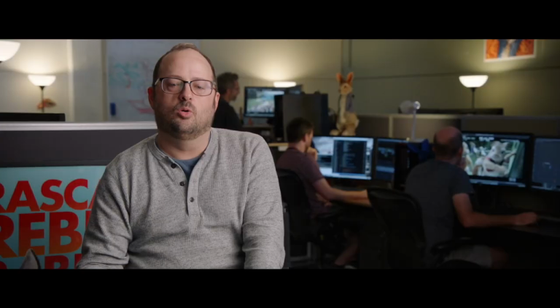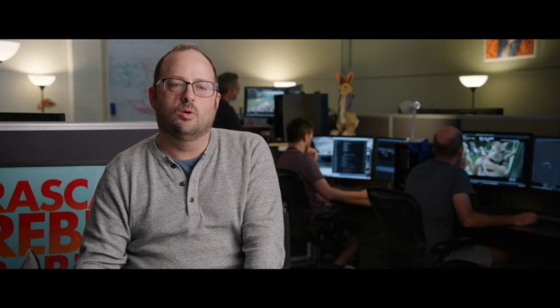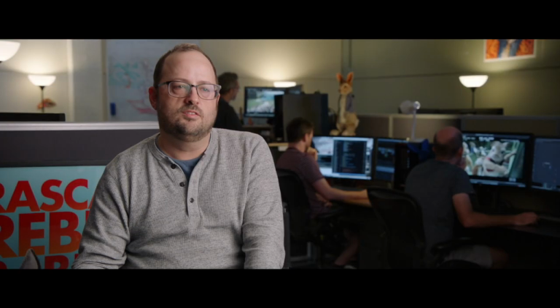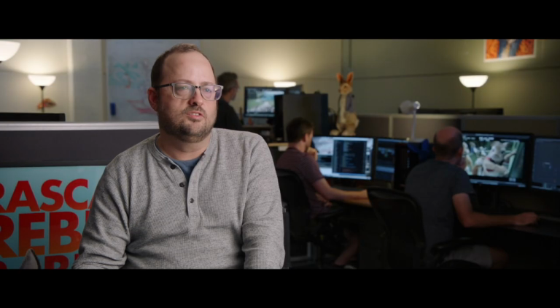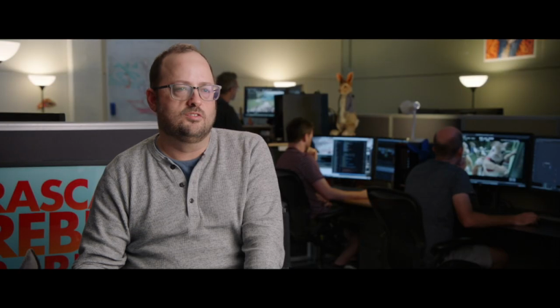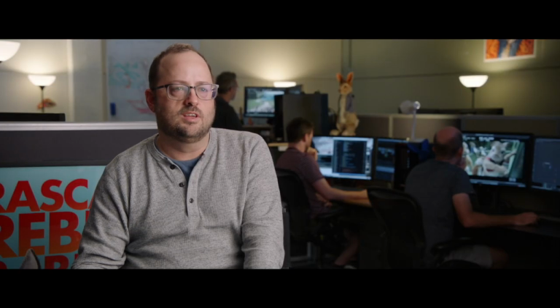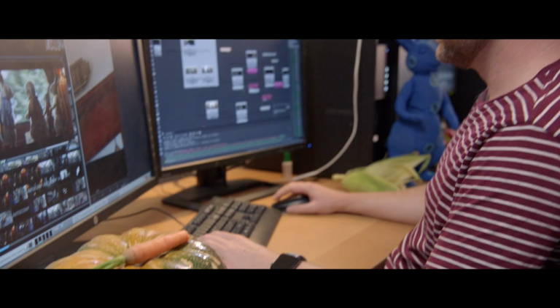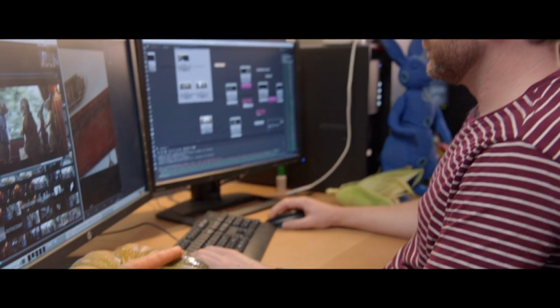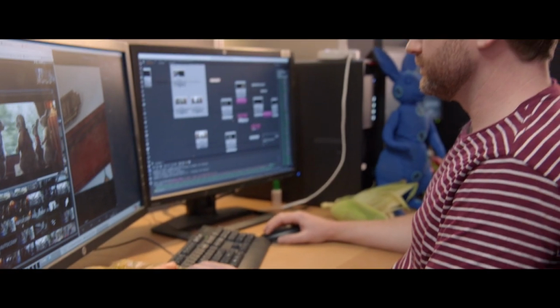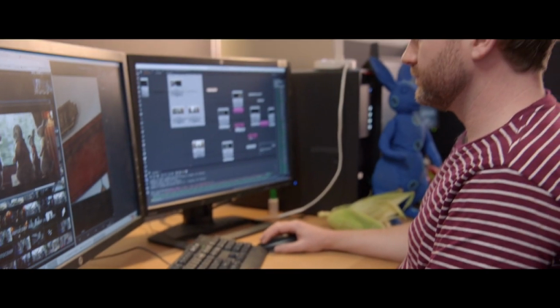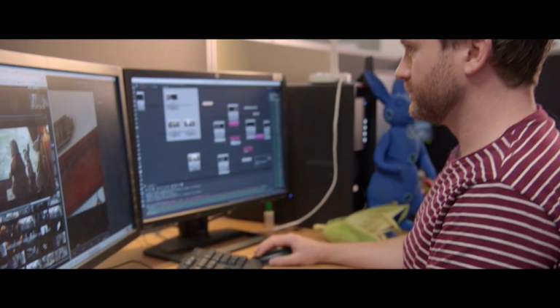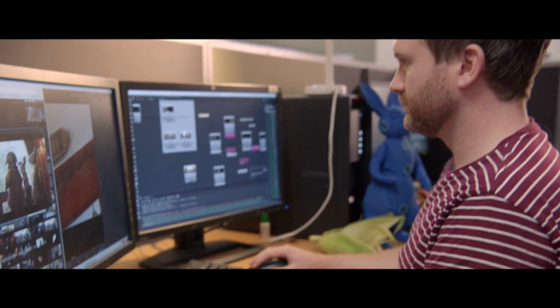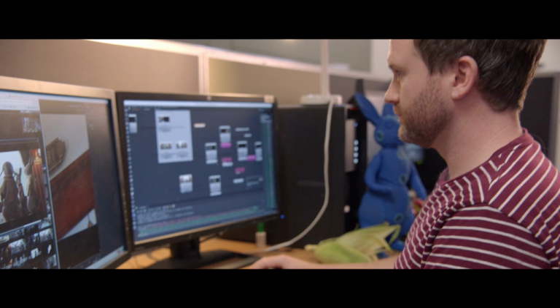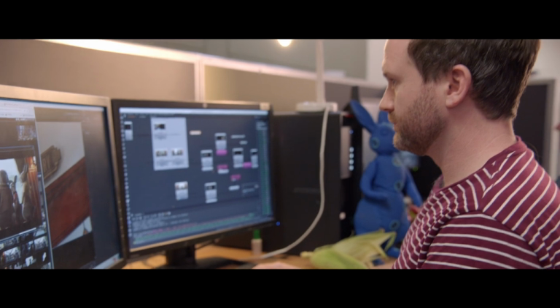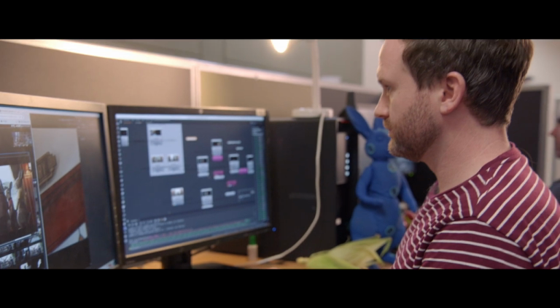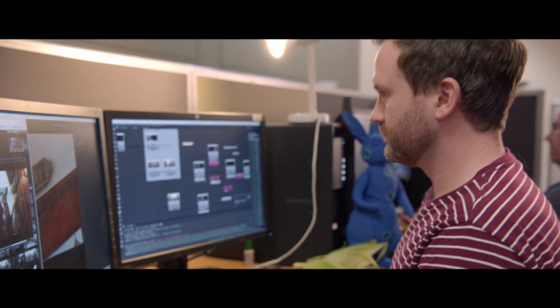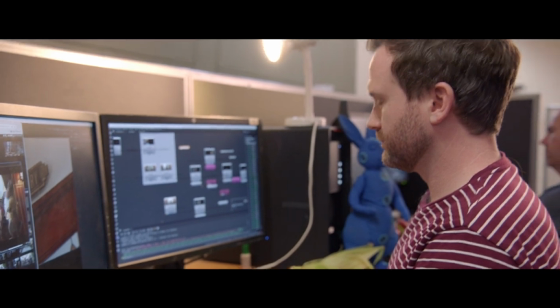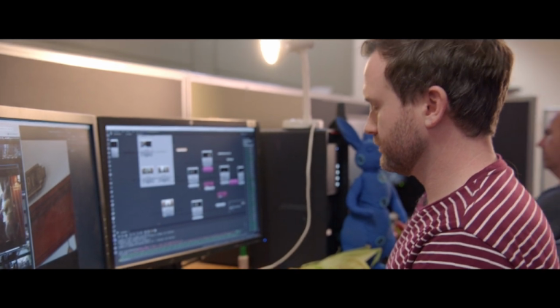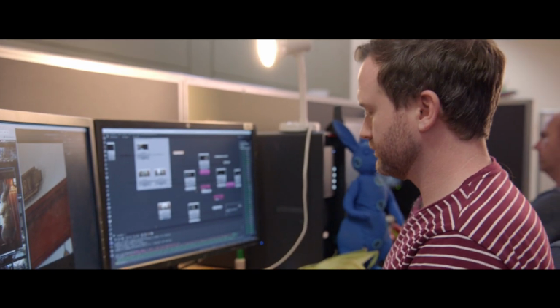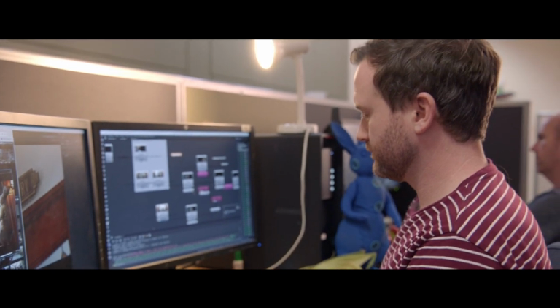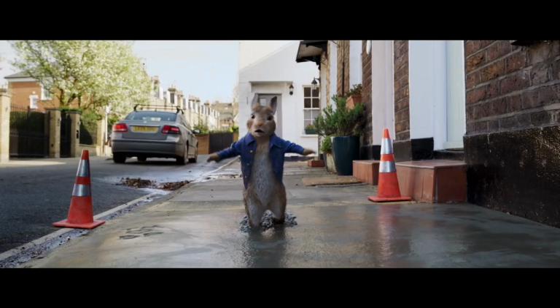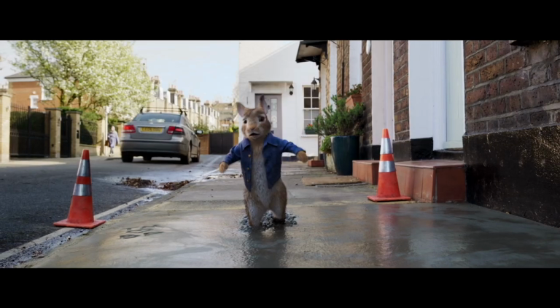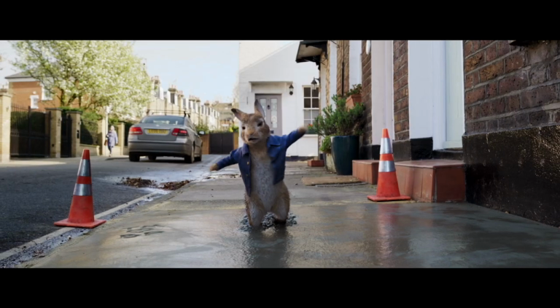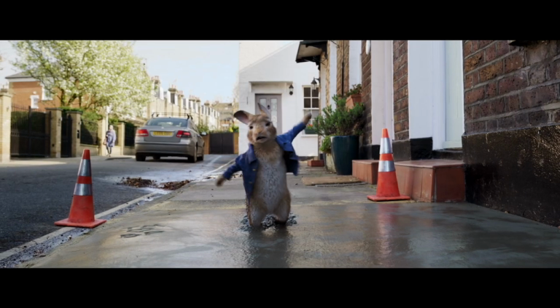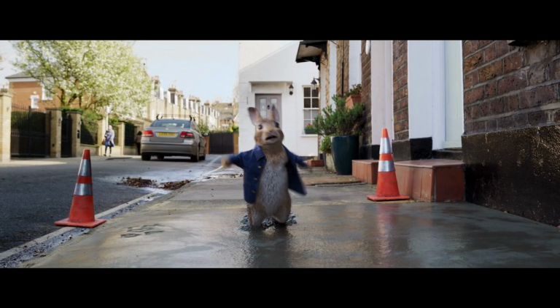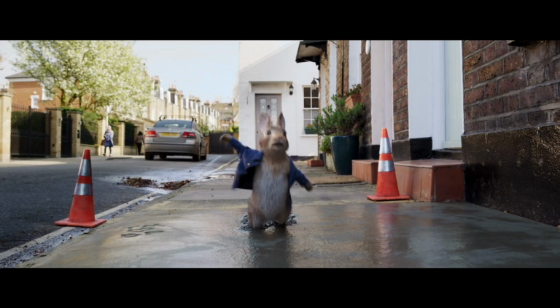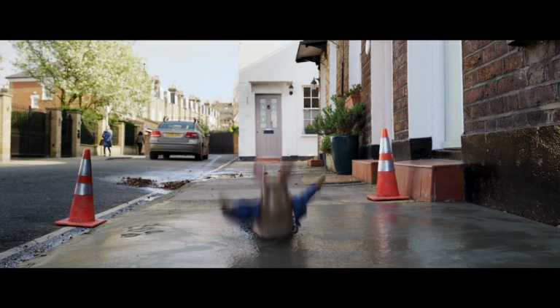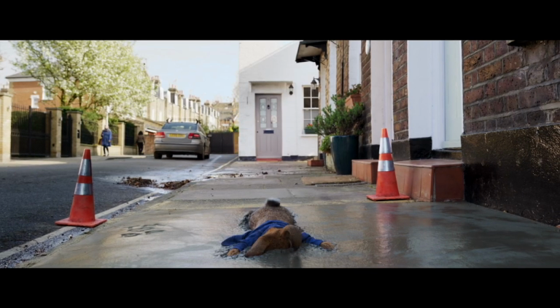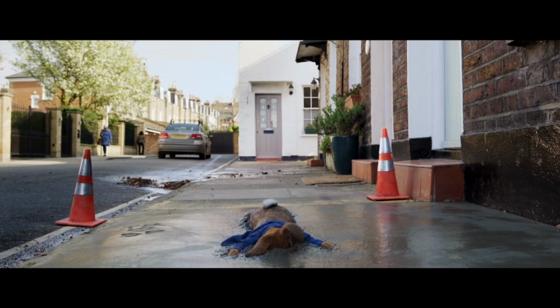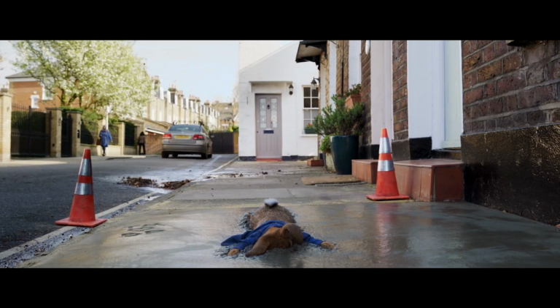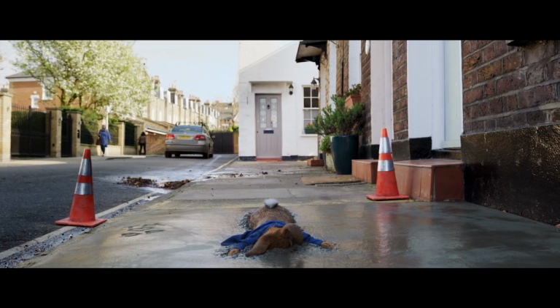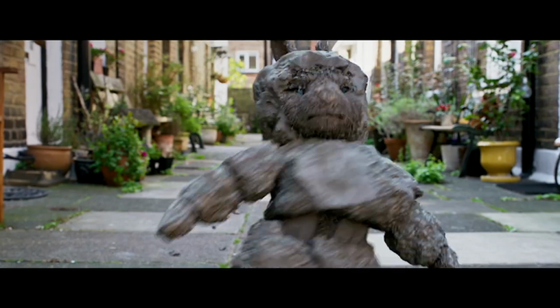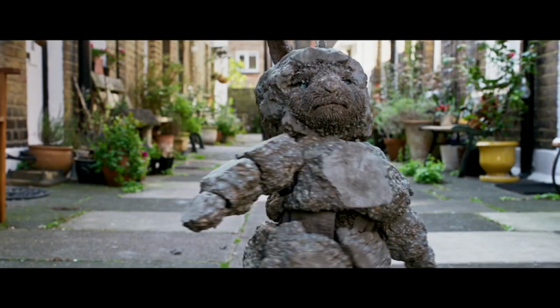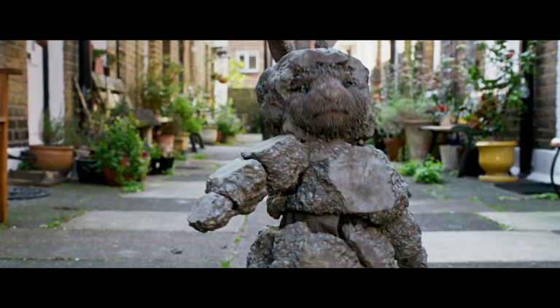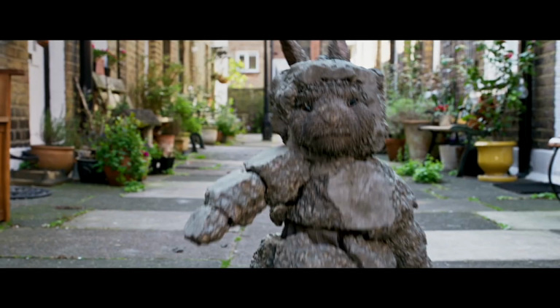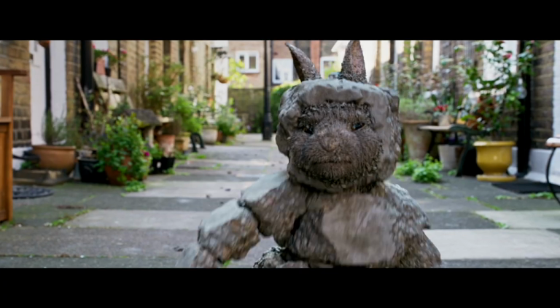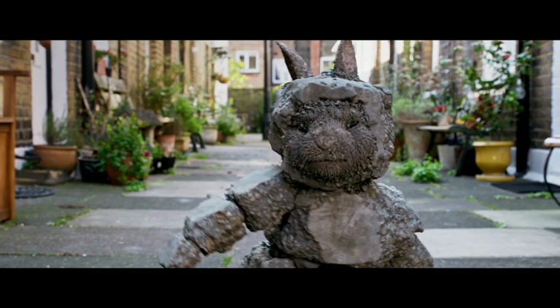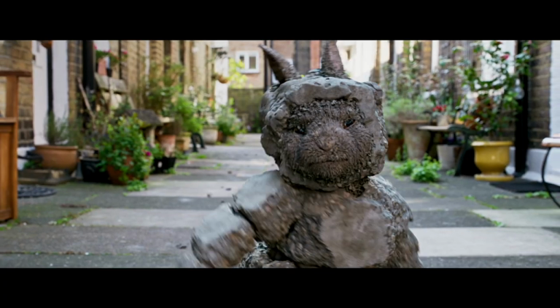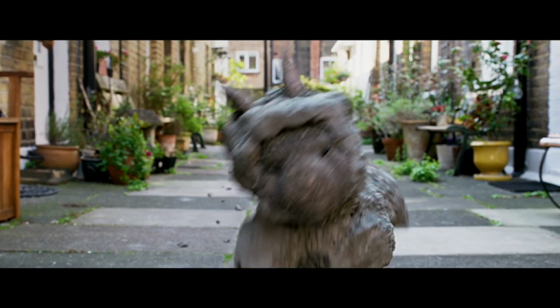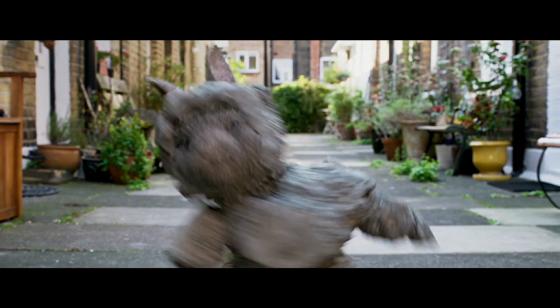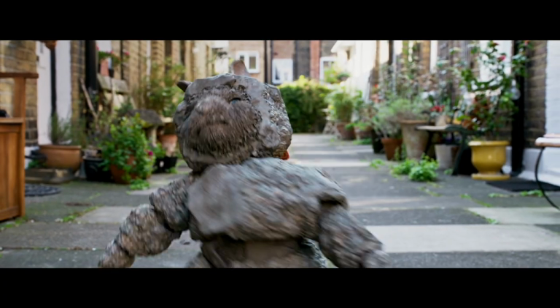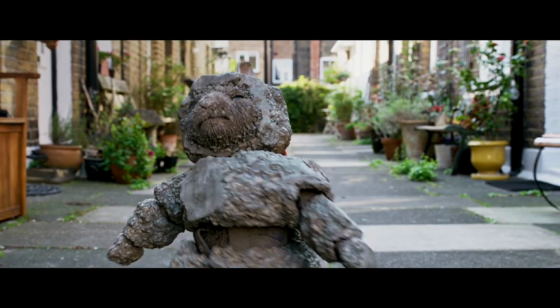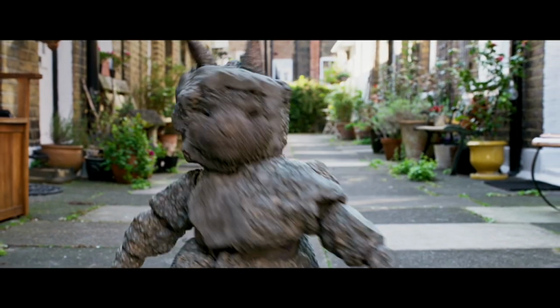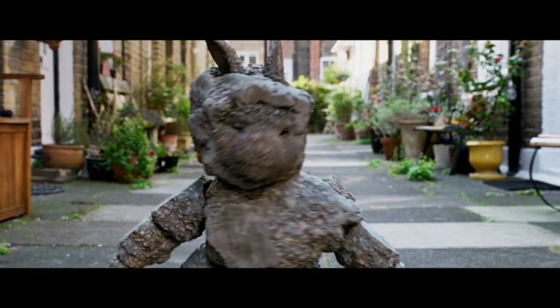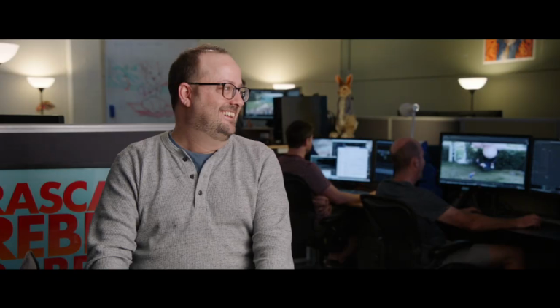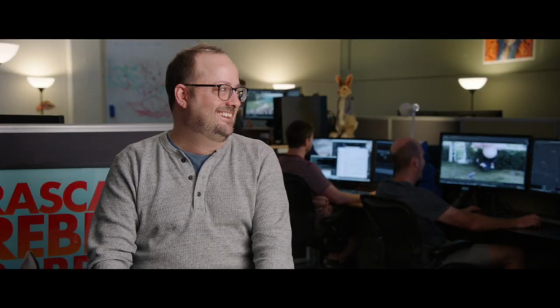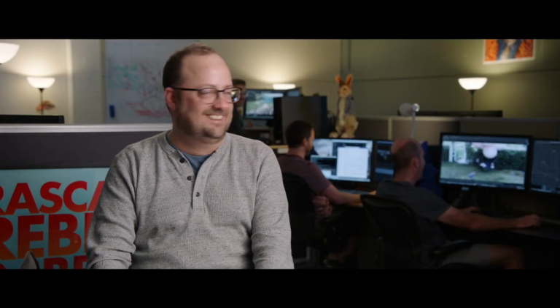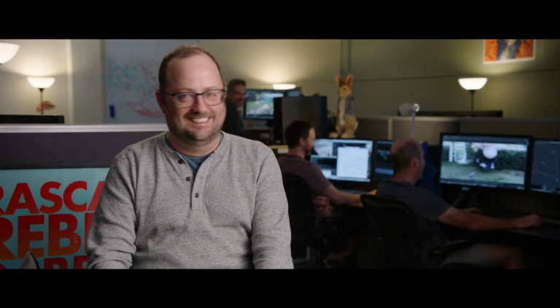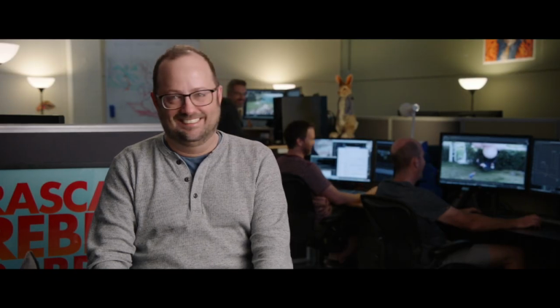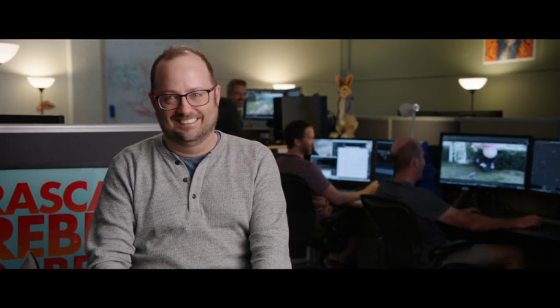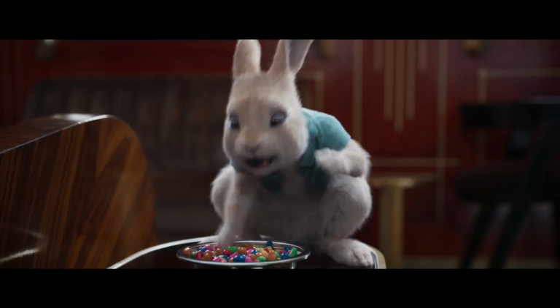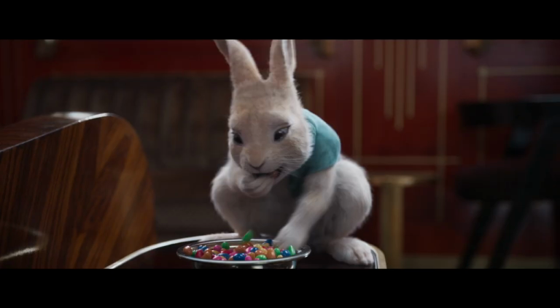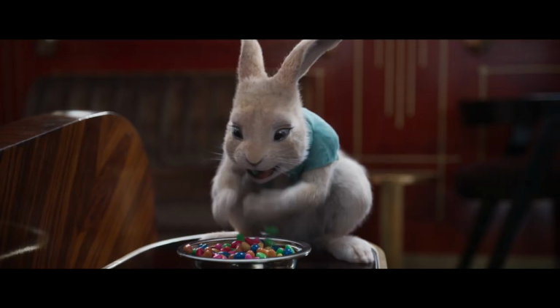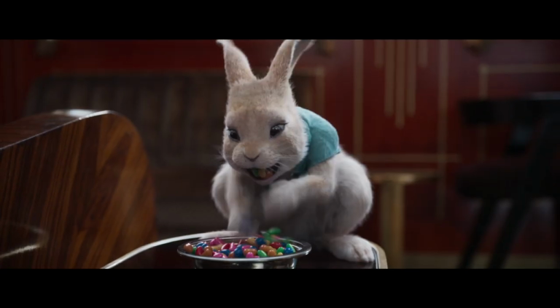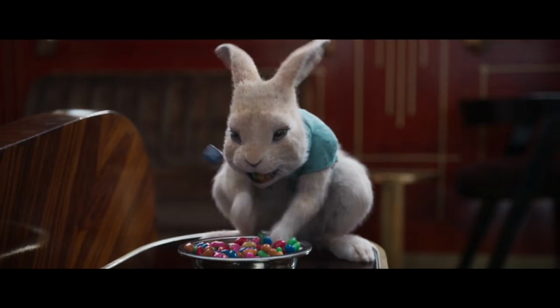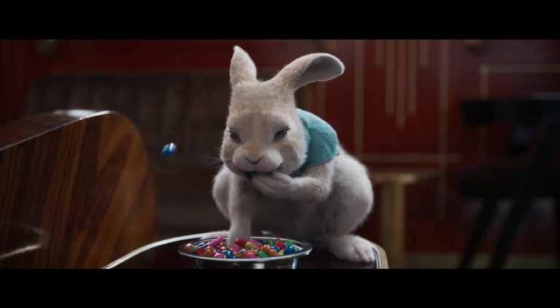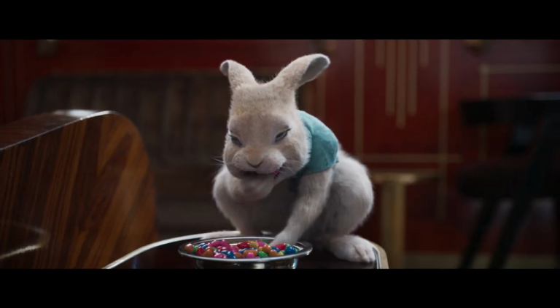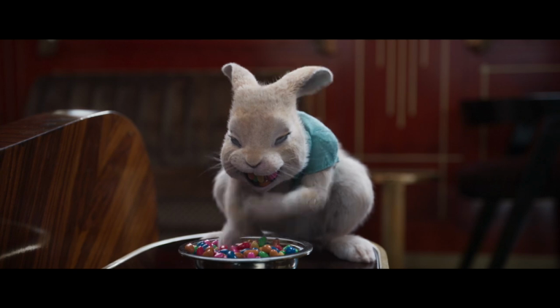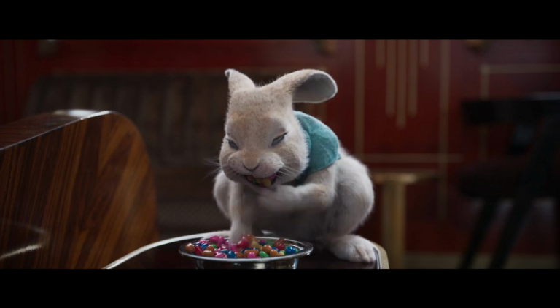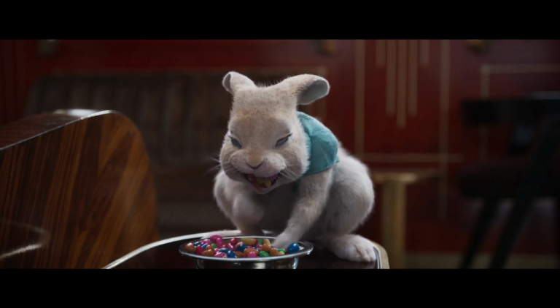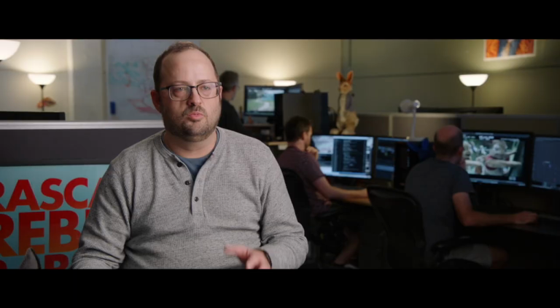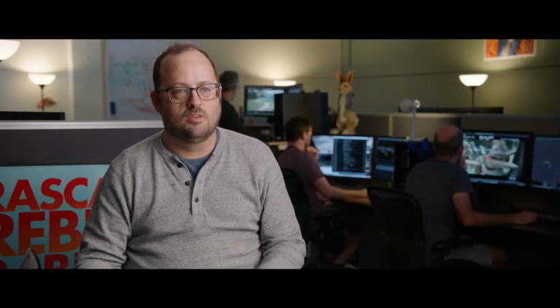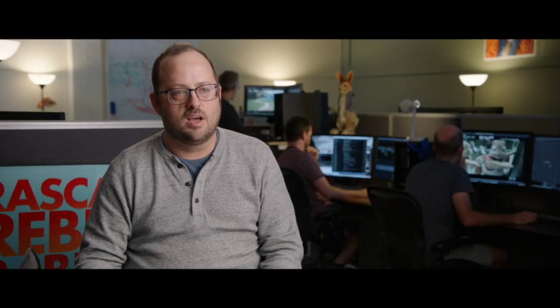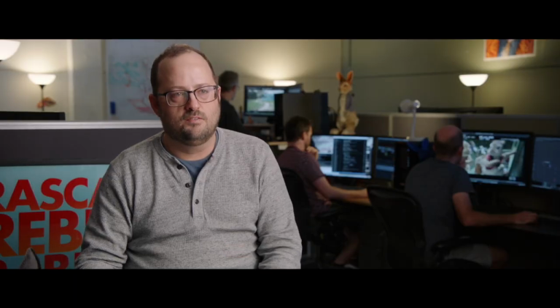It's always interesting and new every day, just imagining what you could do with these different characters and bringing them to life.